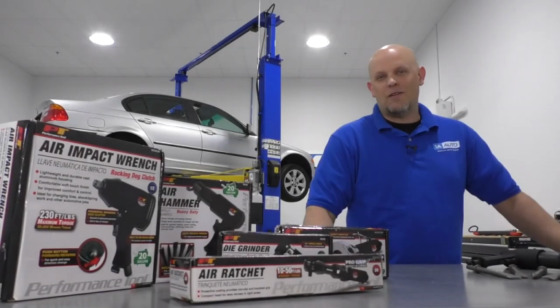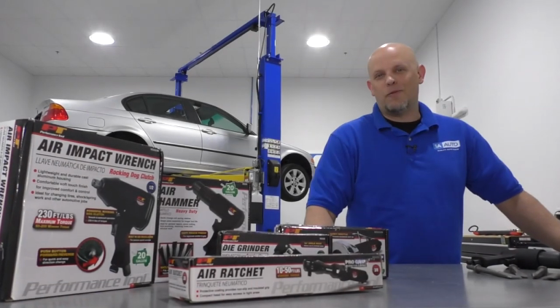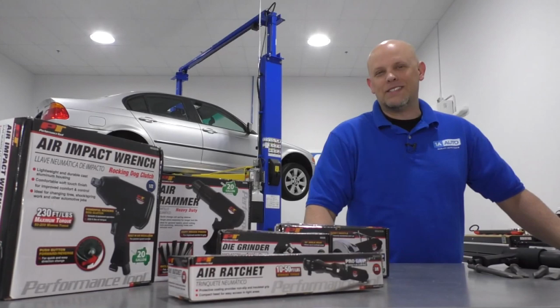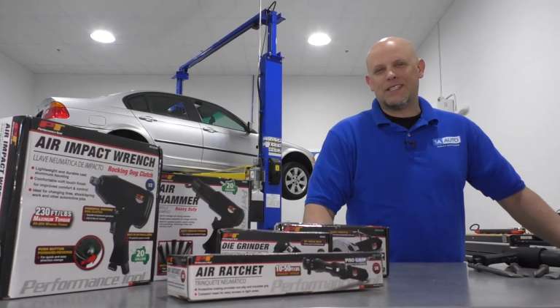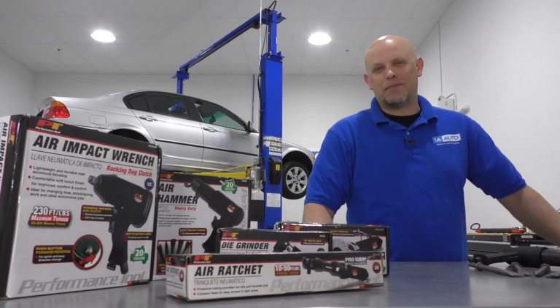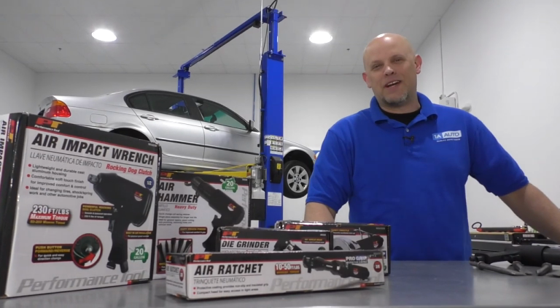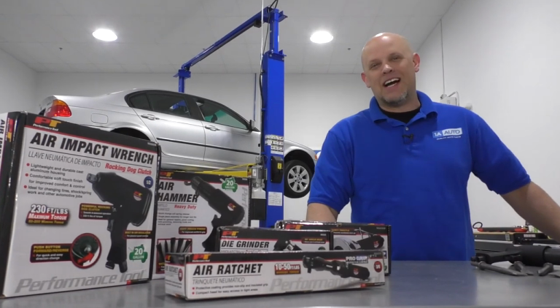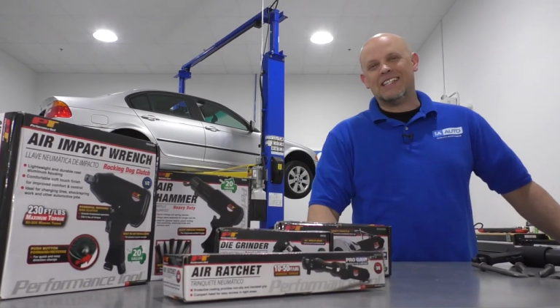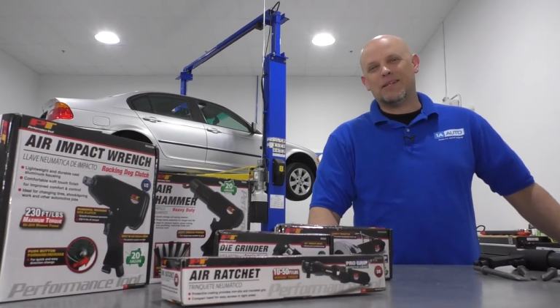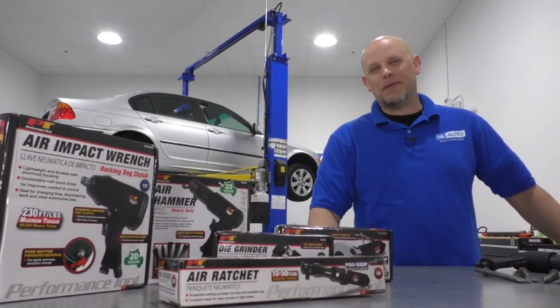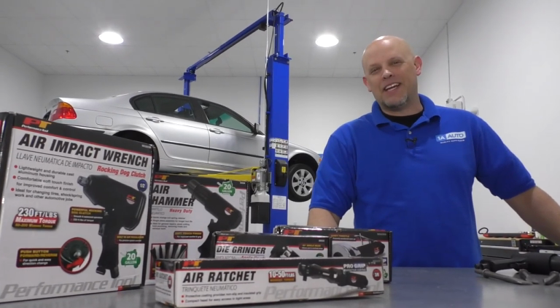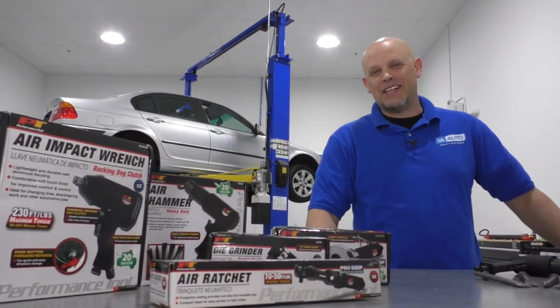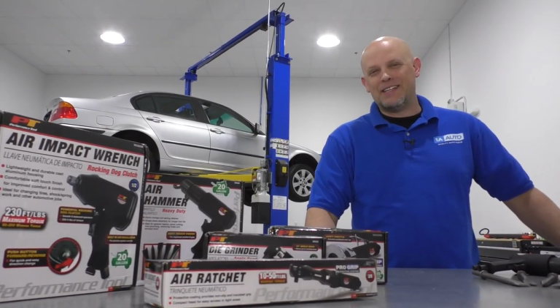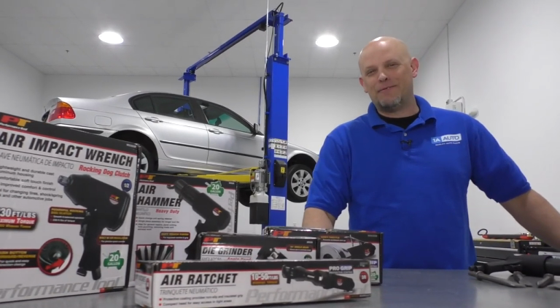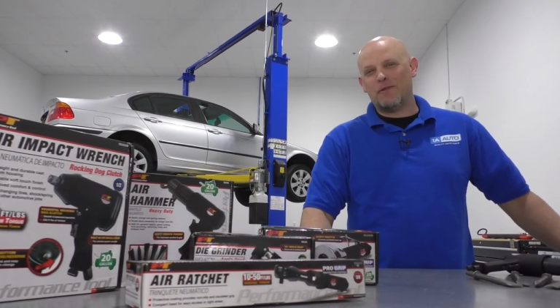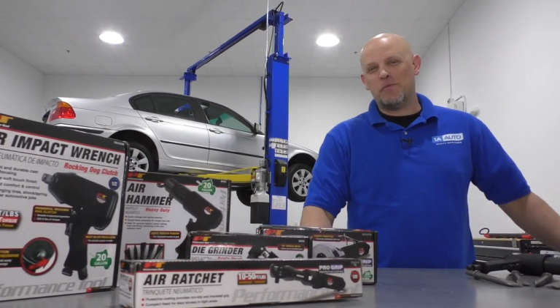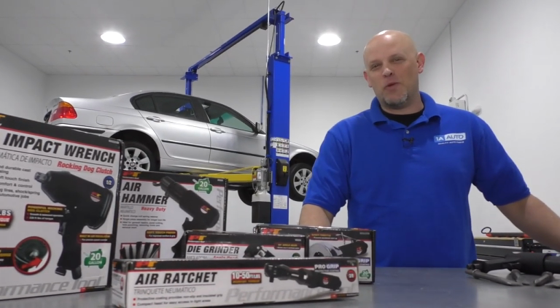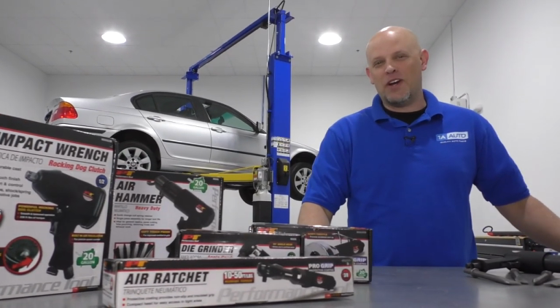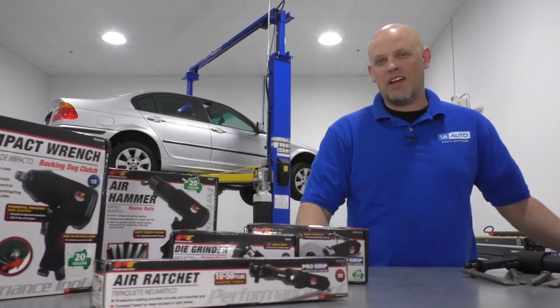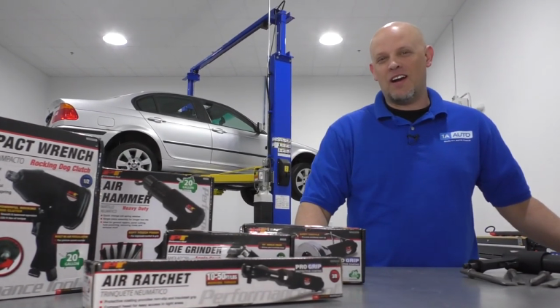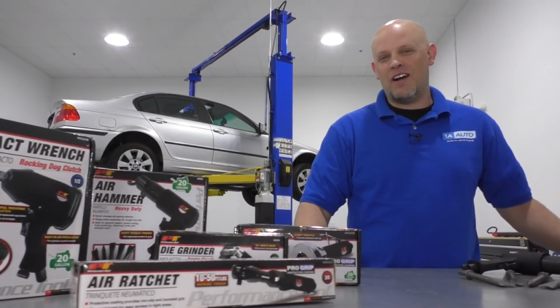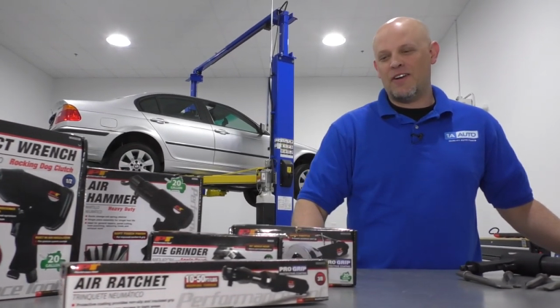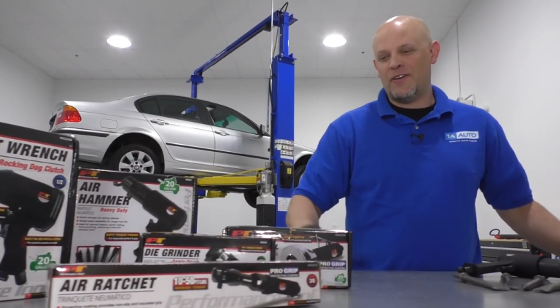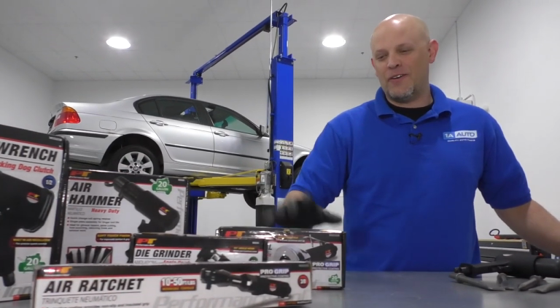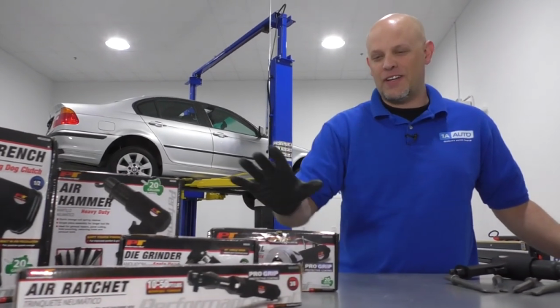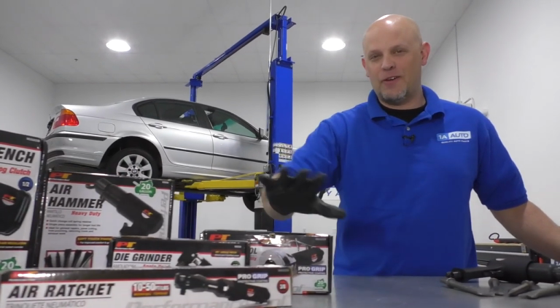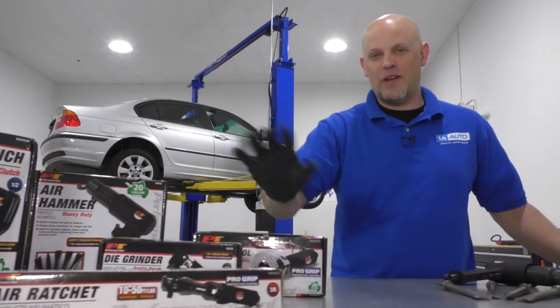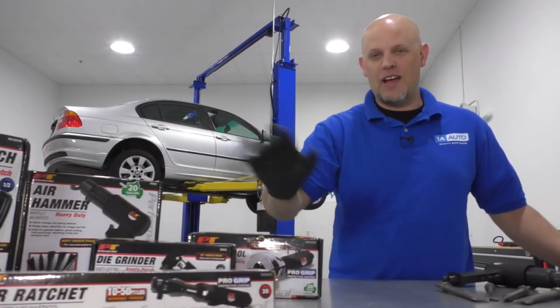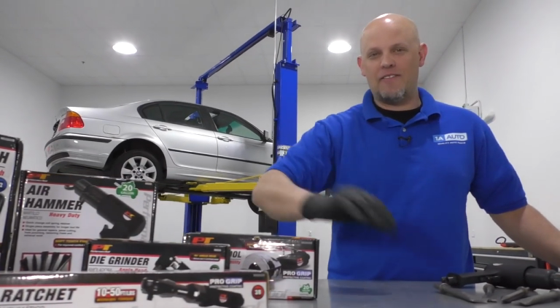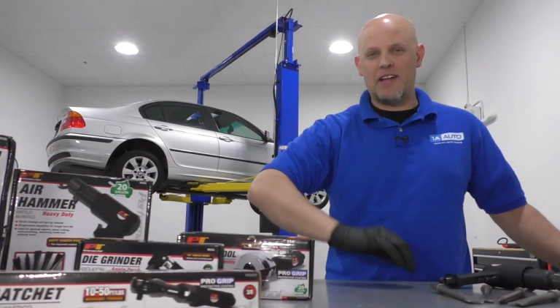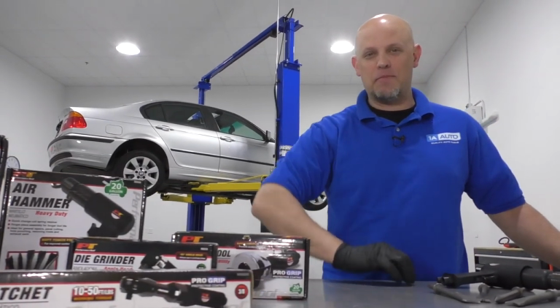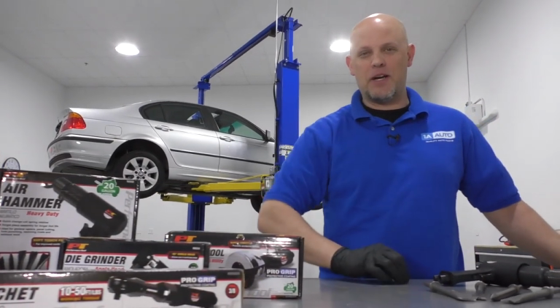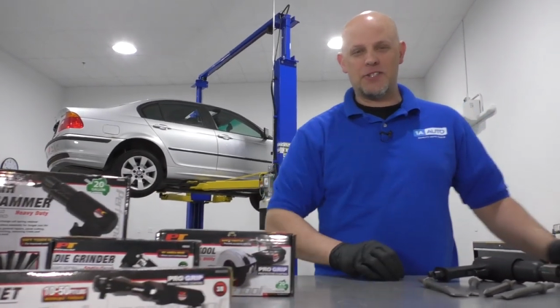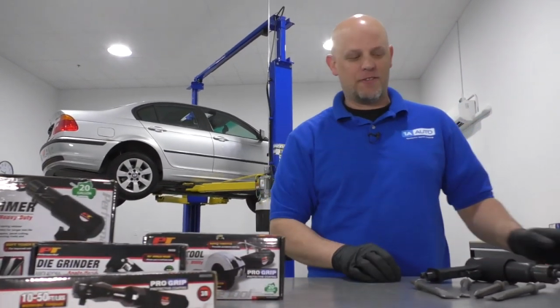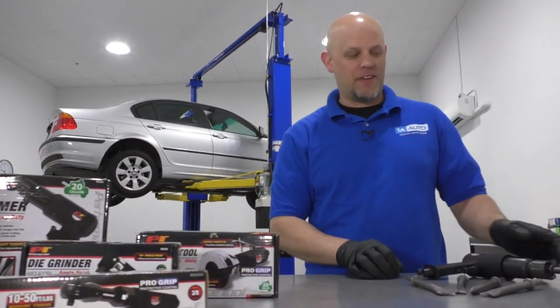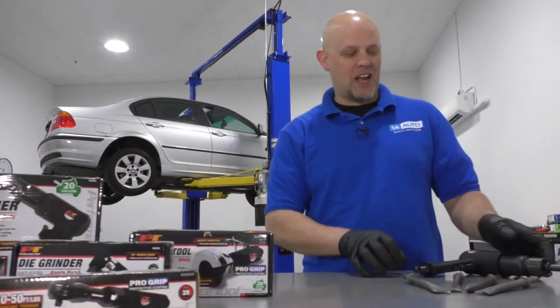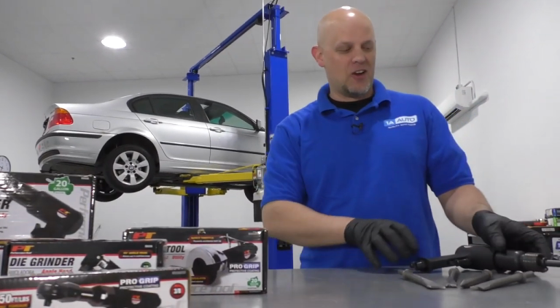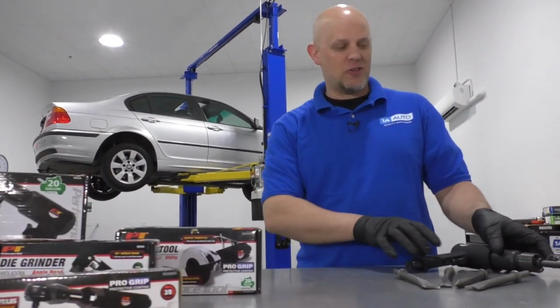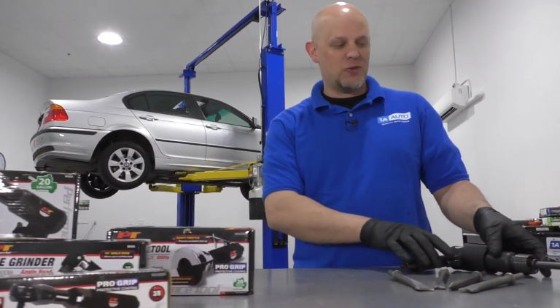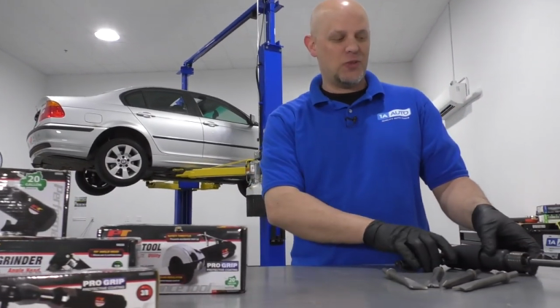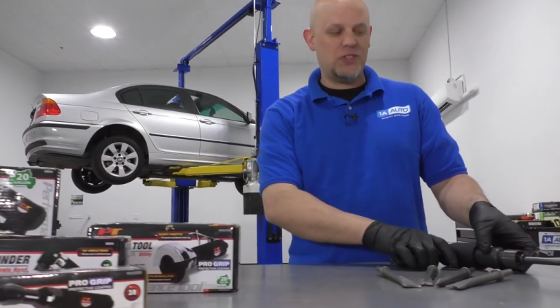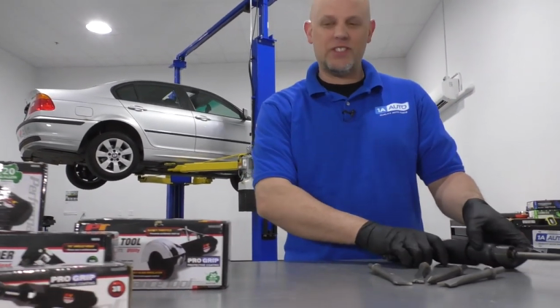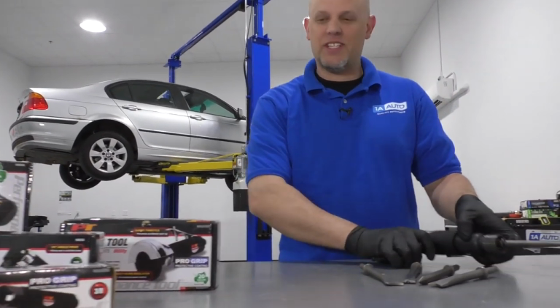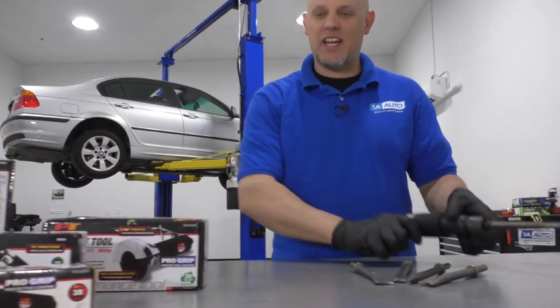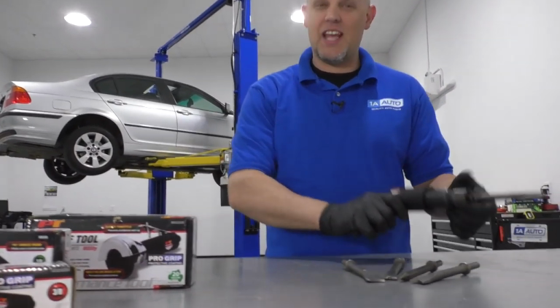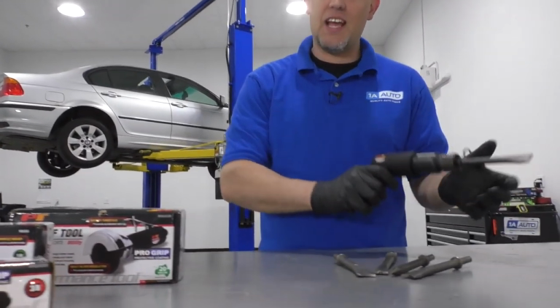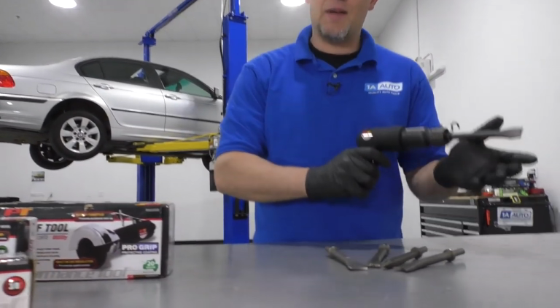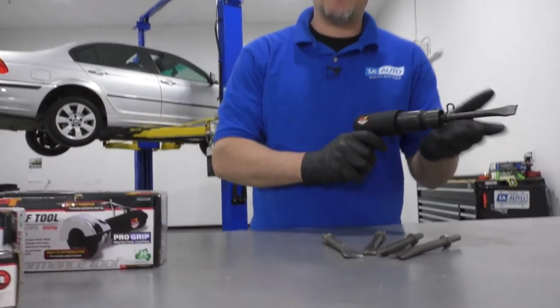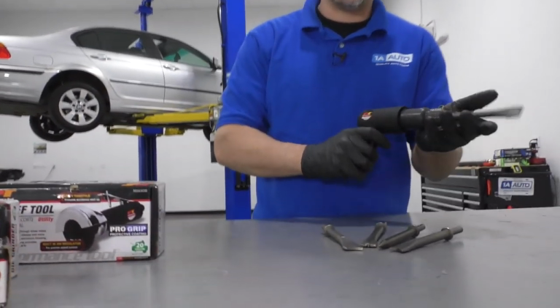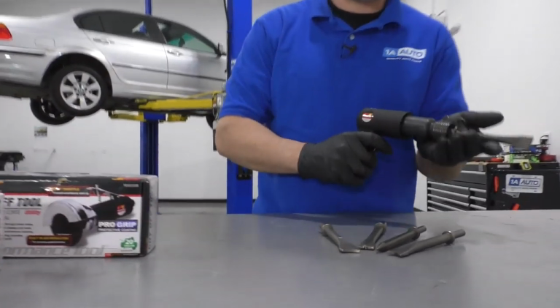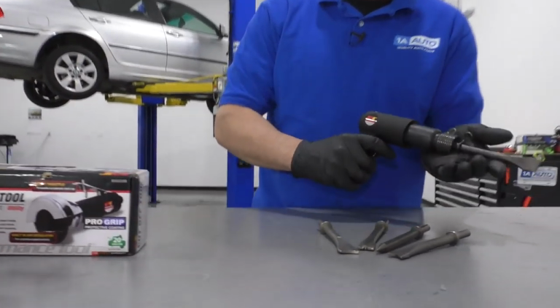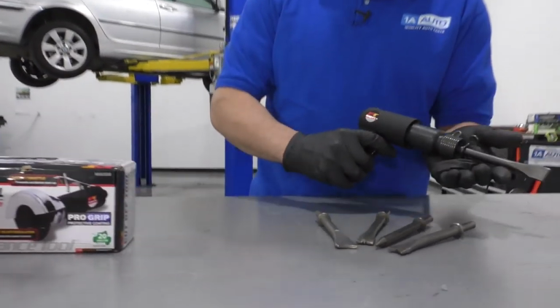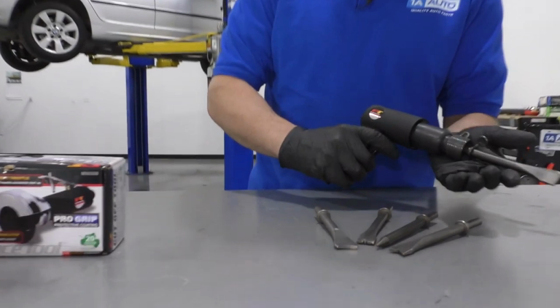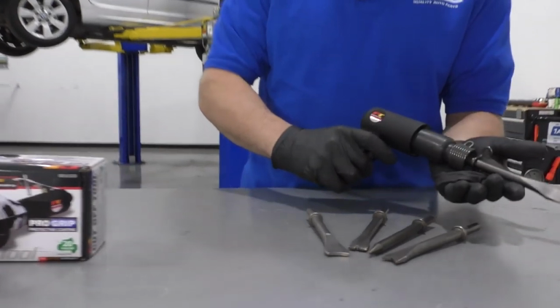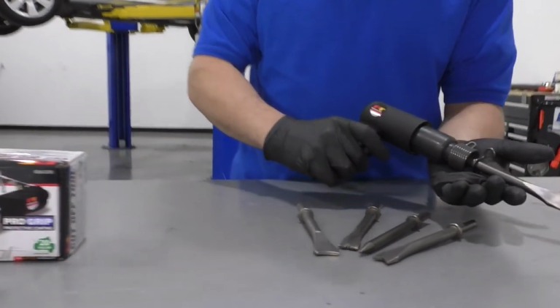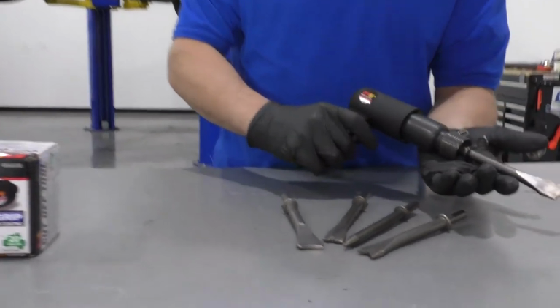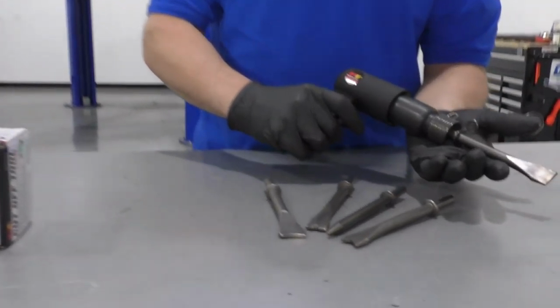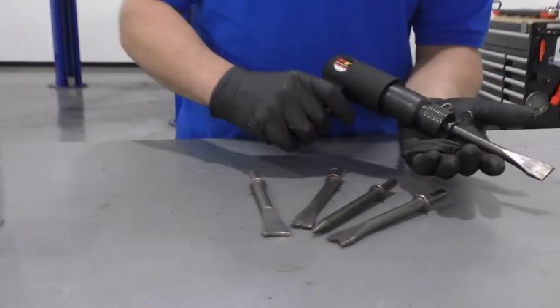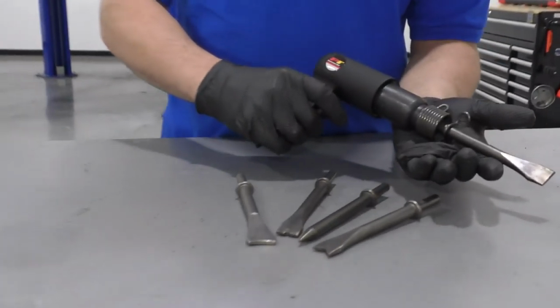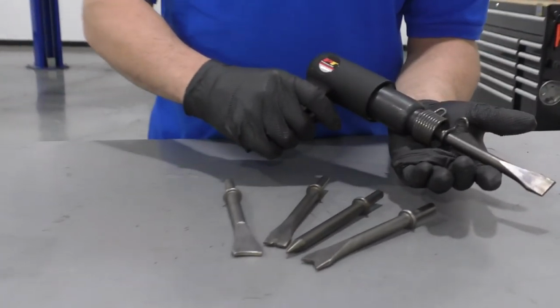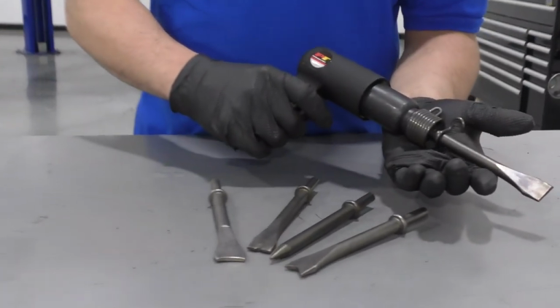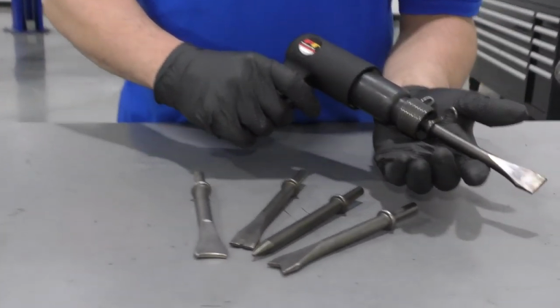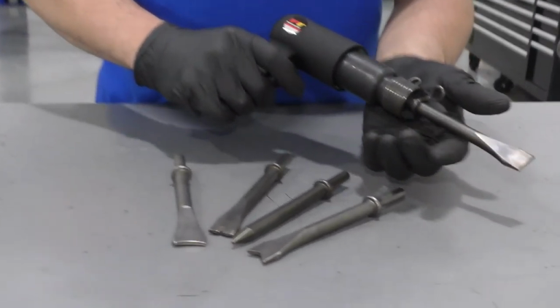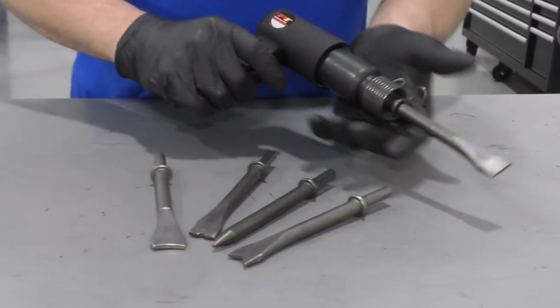What's up, guys? I'm Andy from 1A Auto. Here we have a bunch of air tools. Today I'm talking about this air hammer.